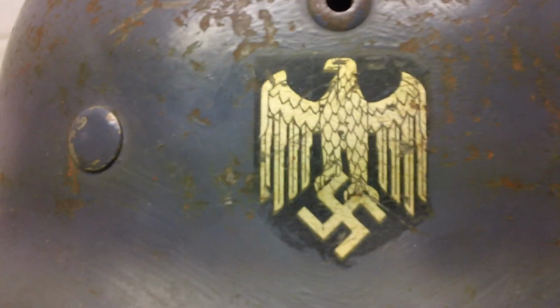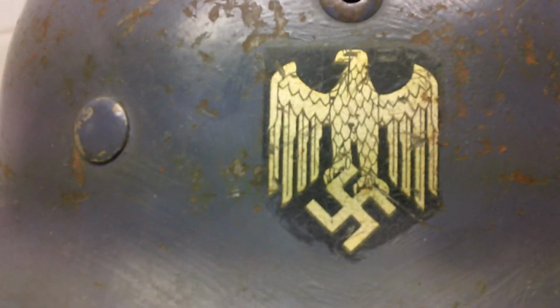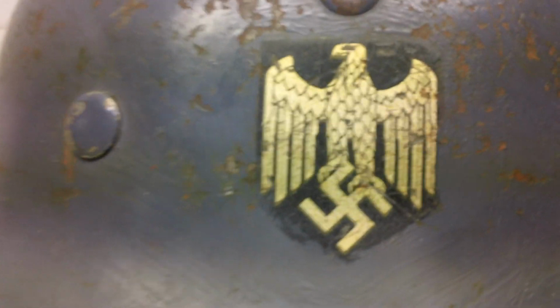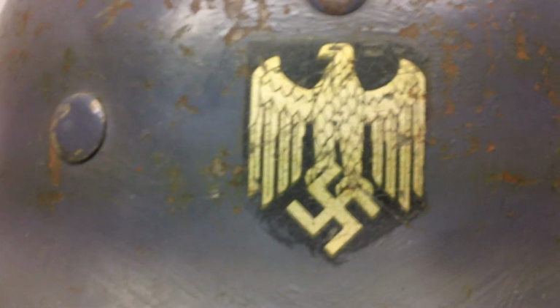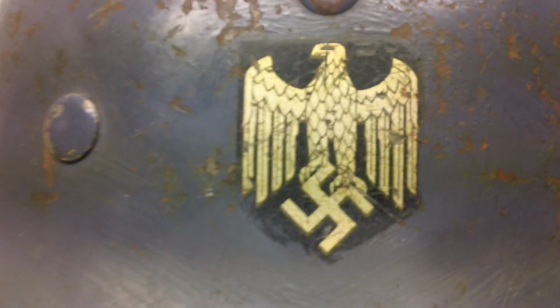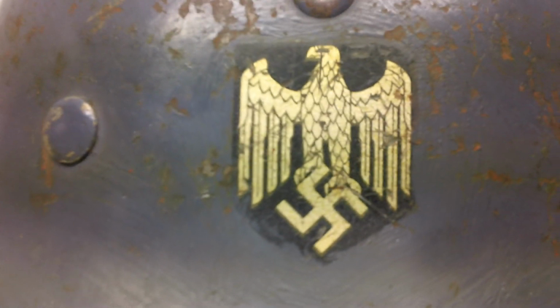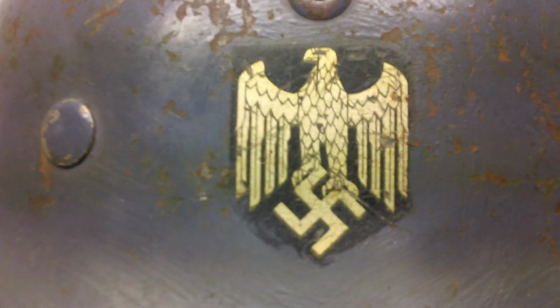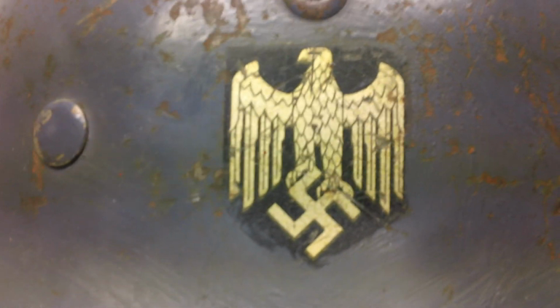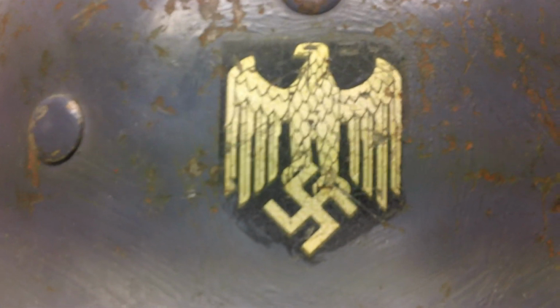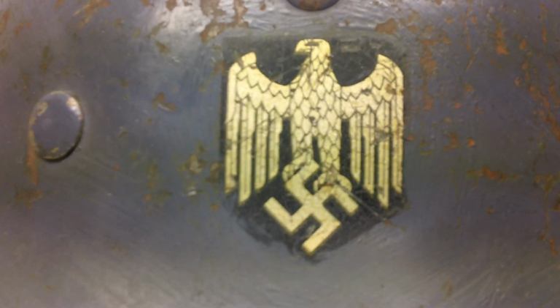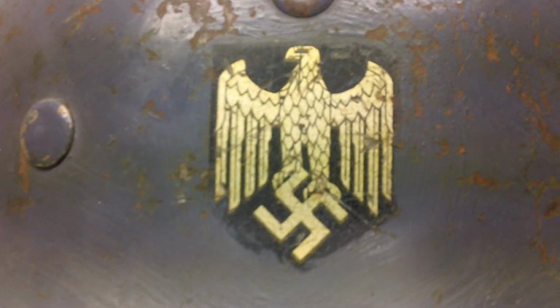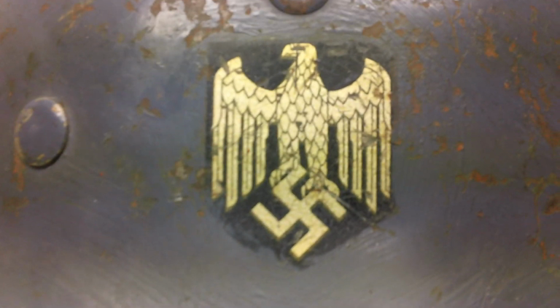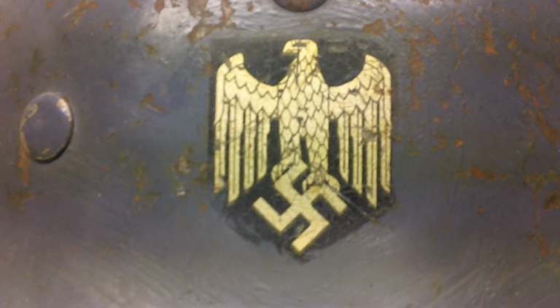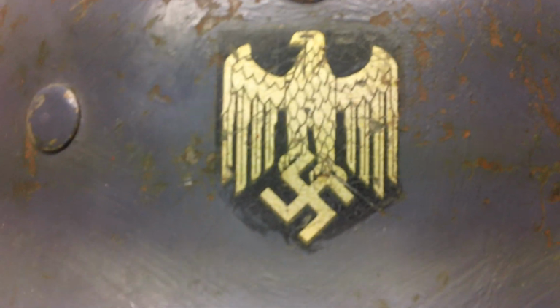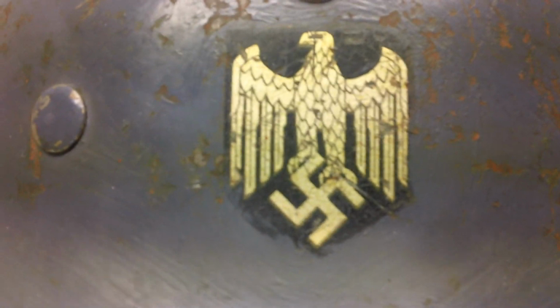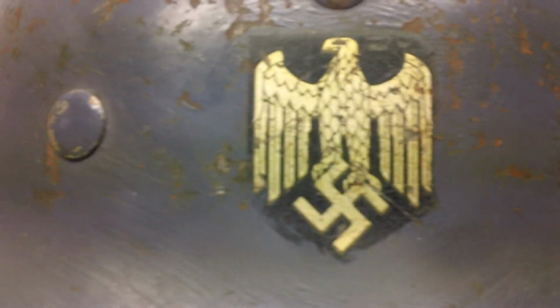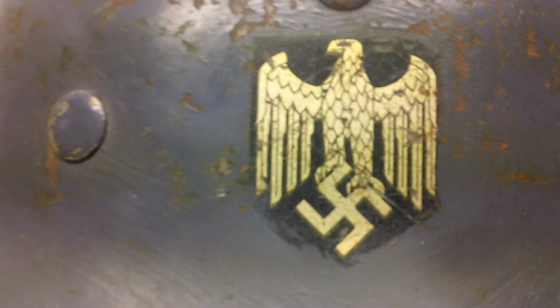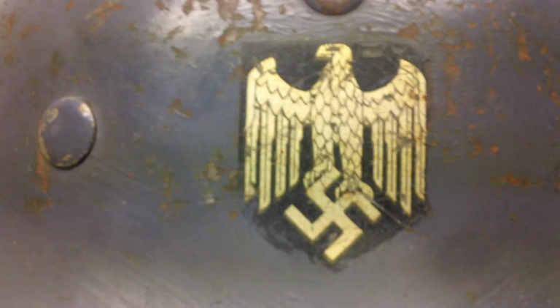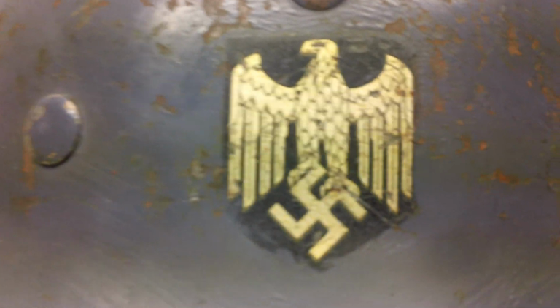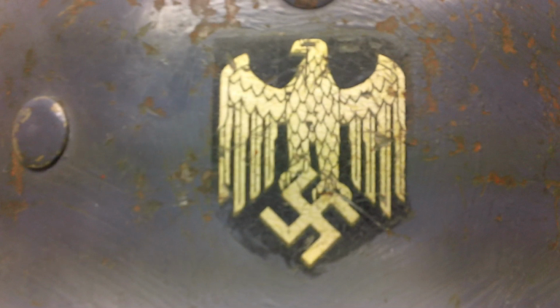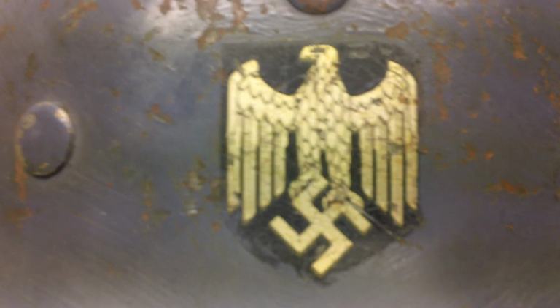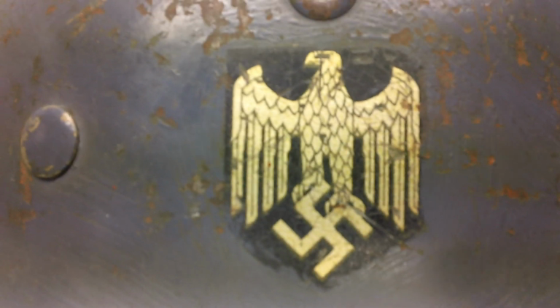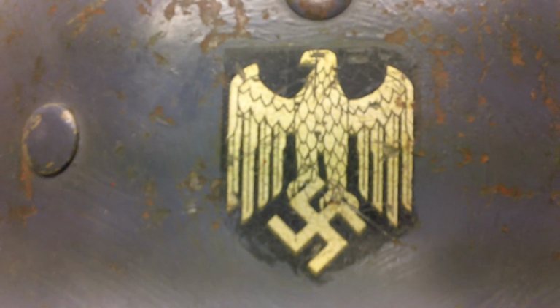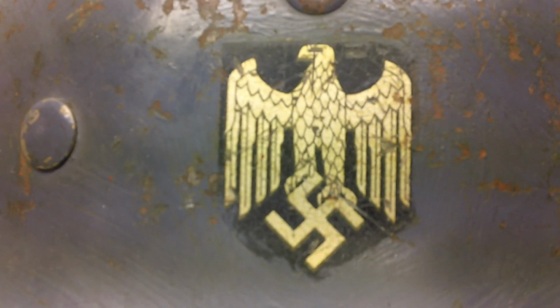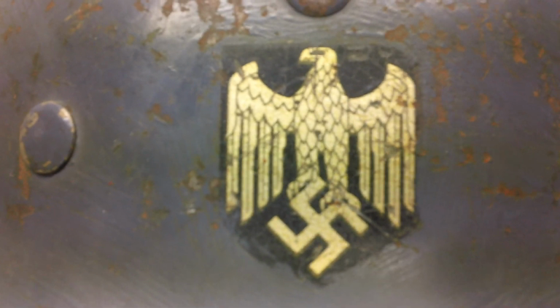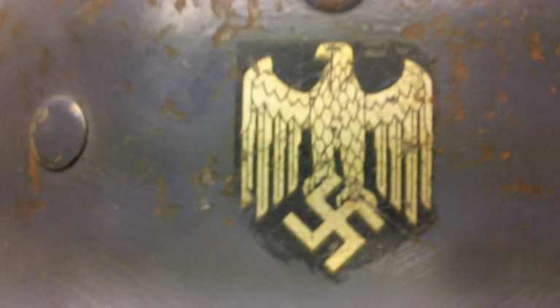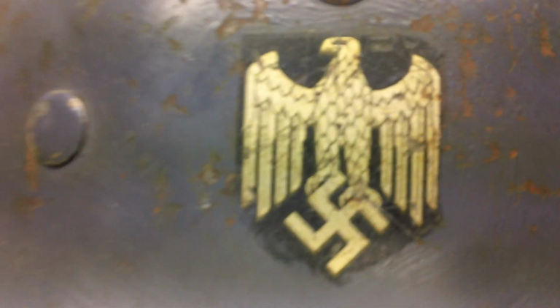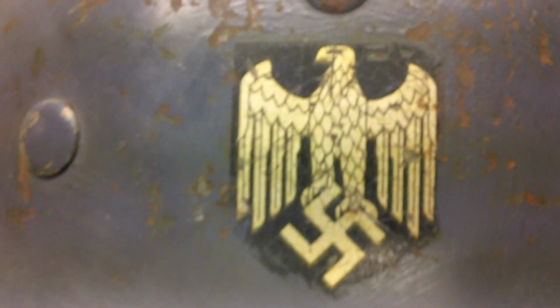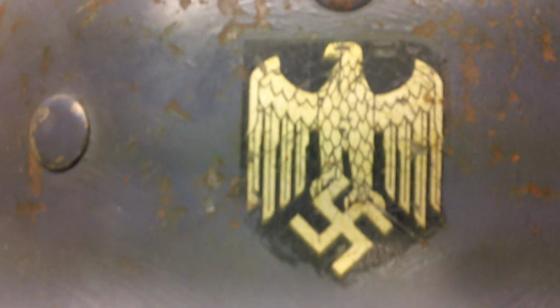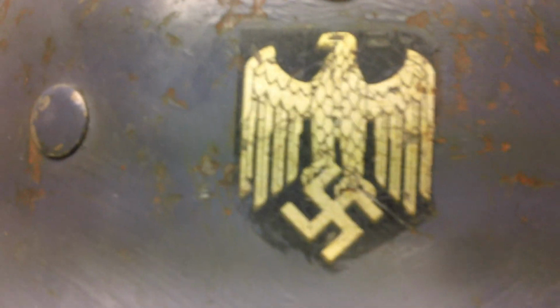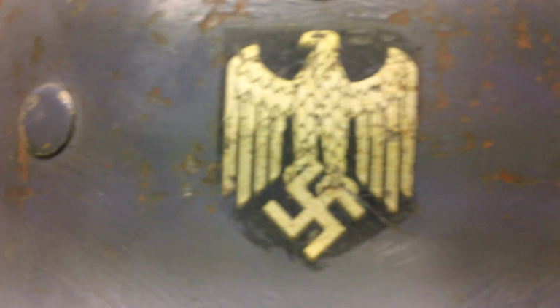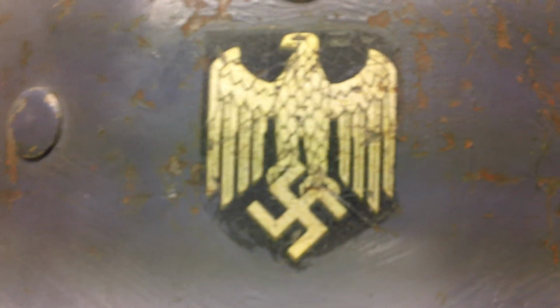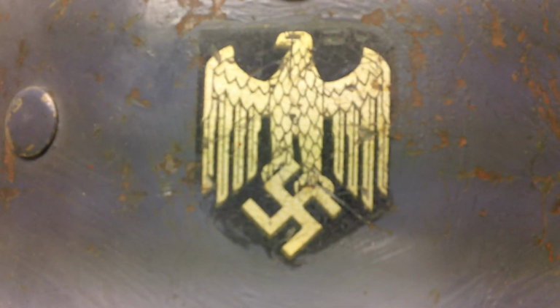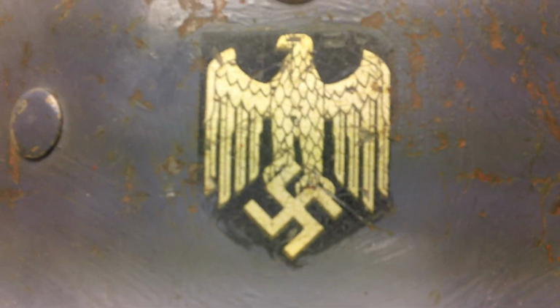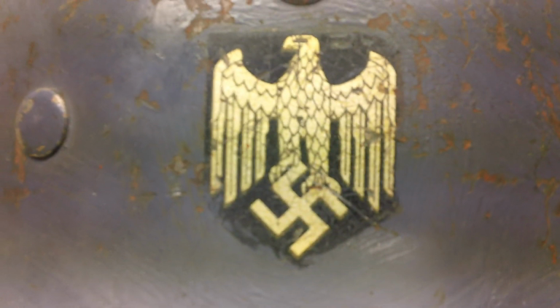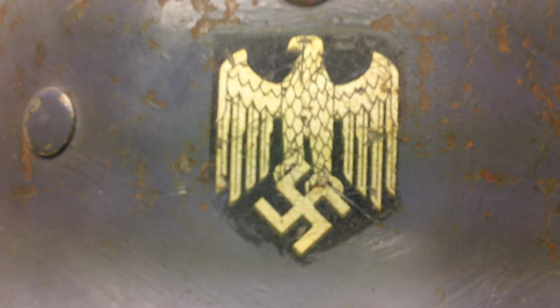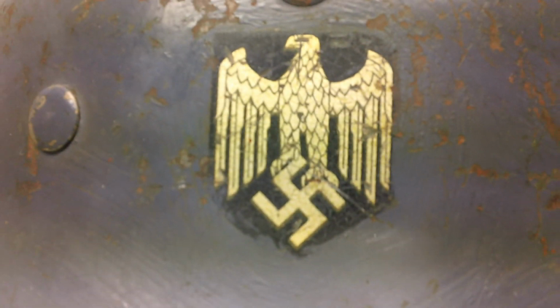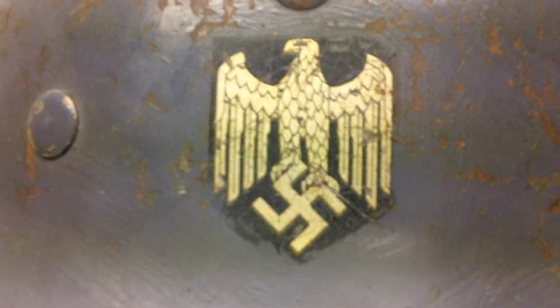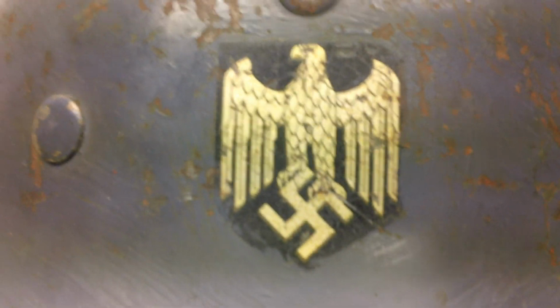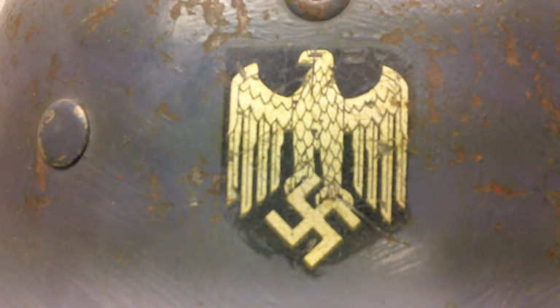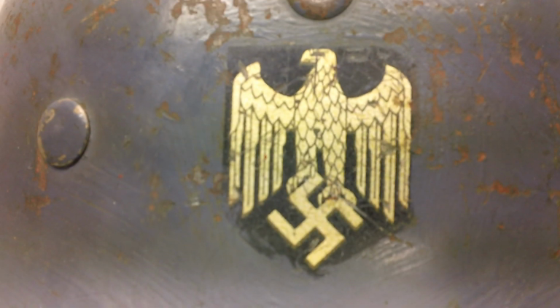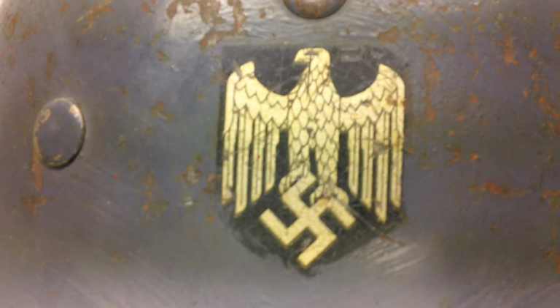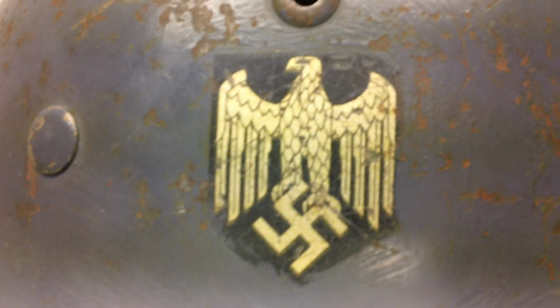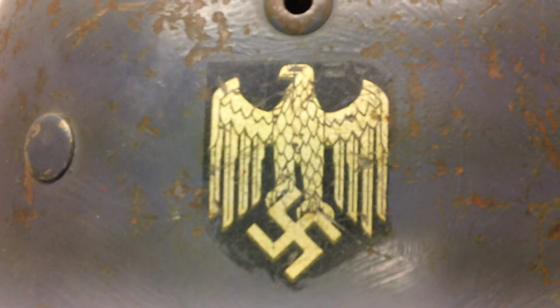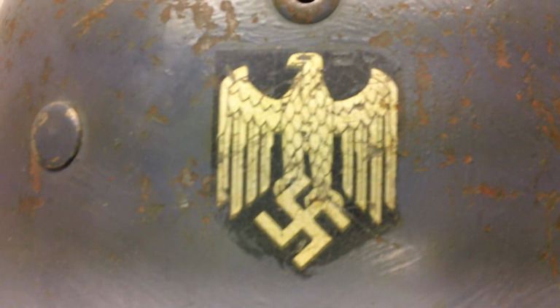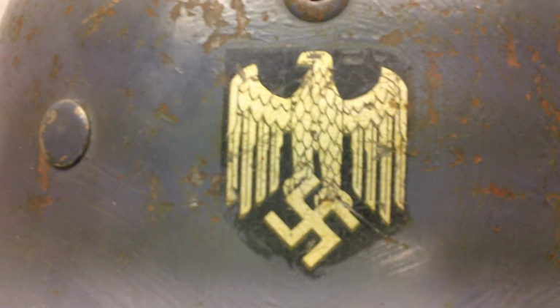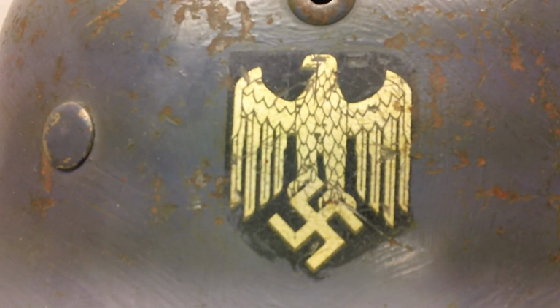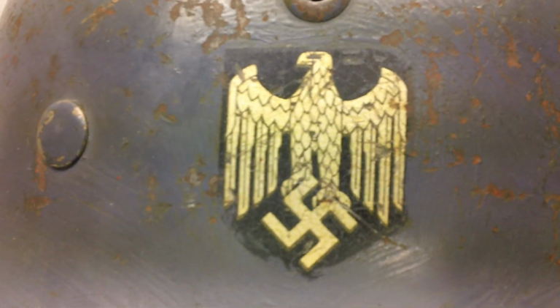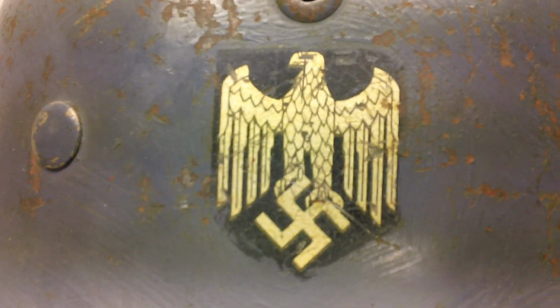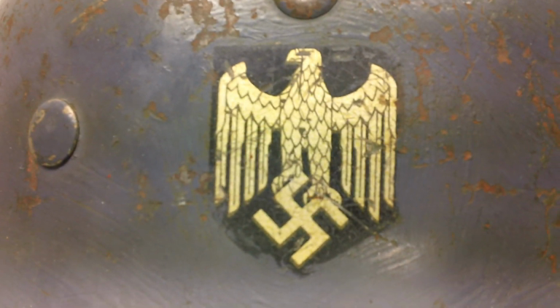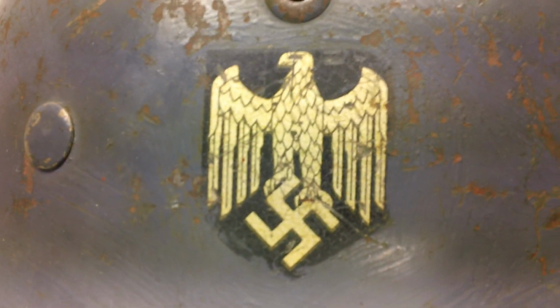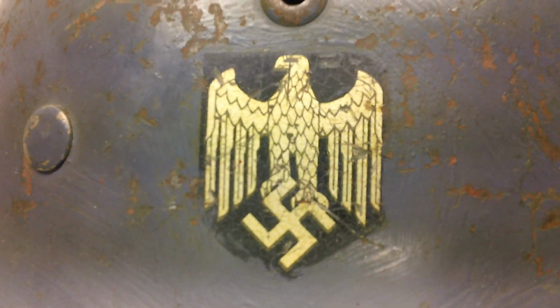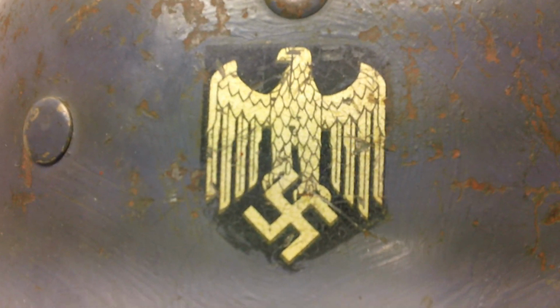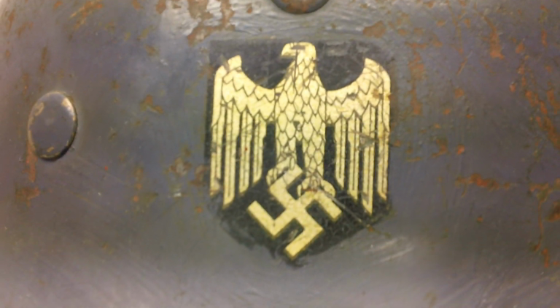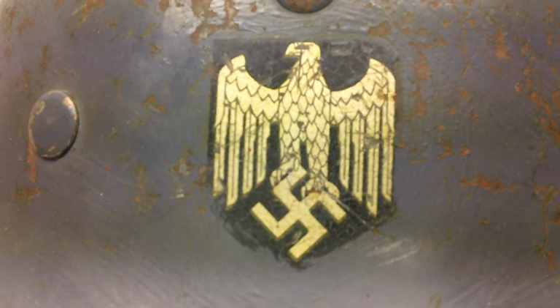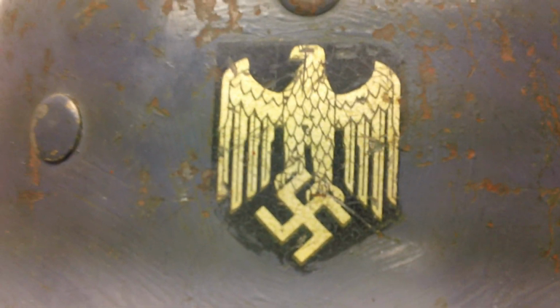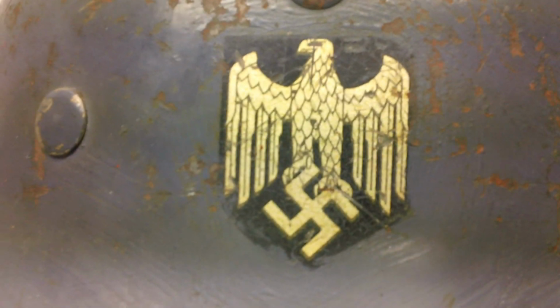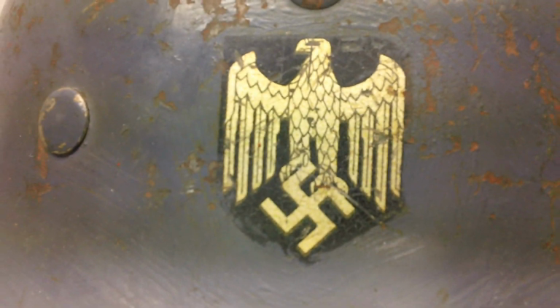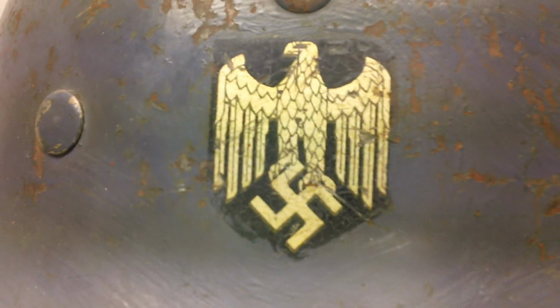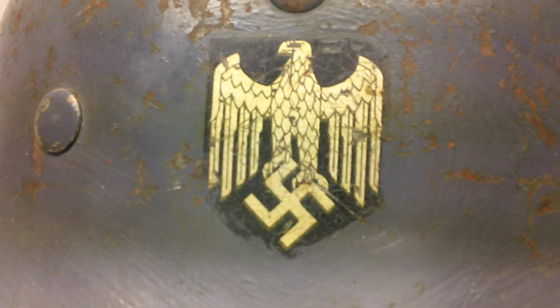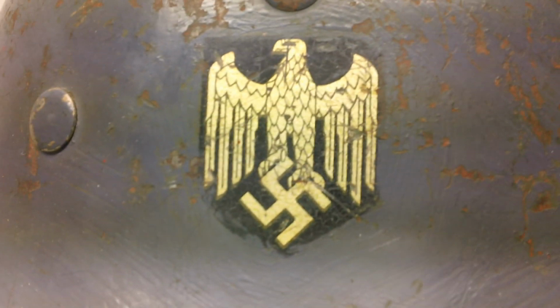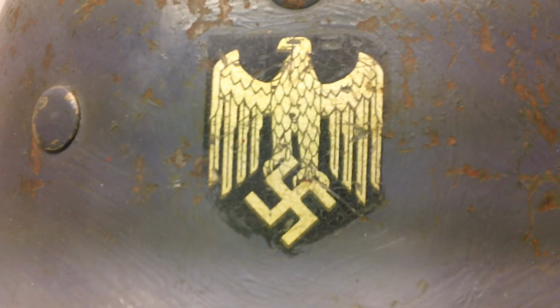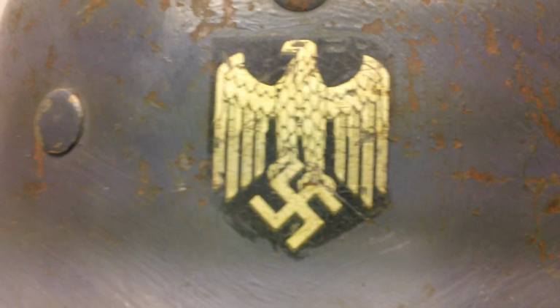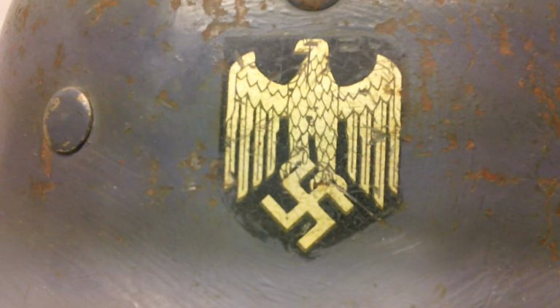If you have World War II German helmets for sale, please give us a call. We're always buying and thank you for watching.